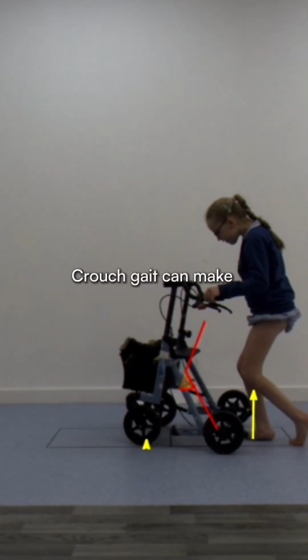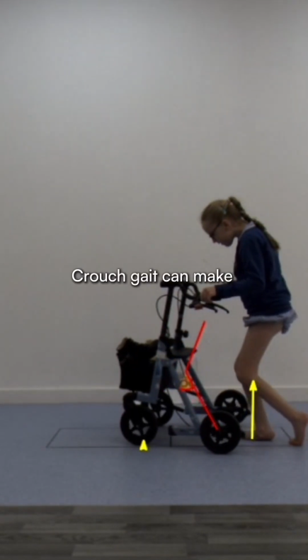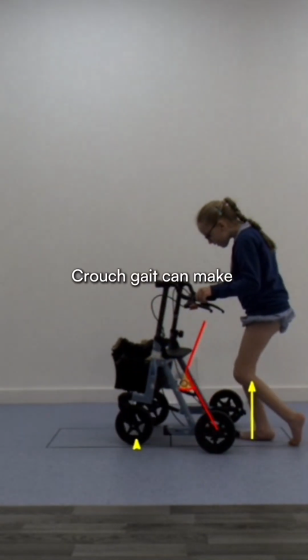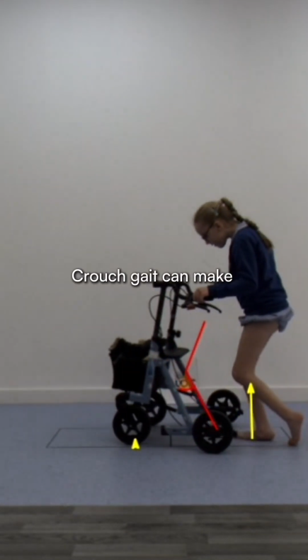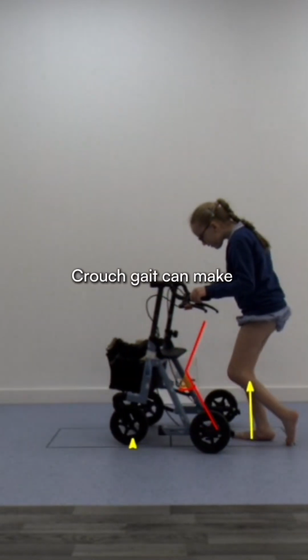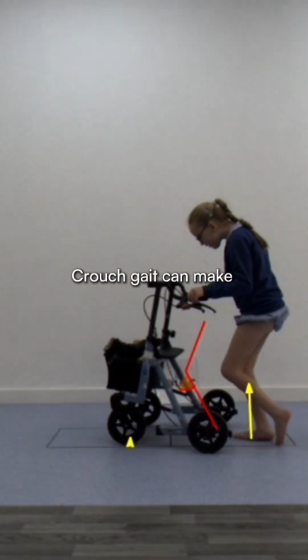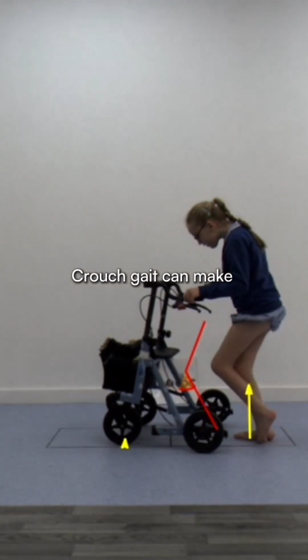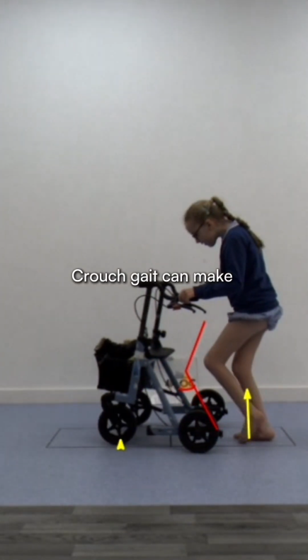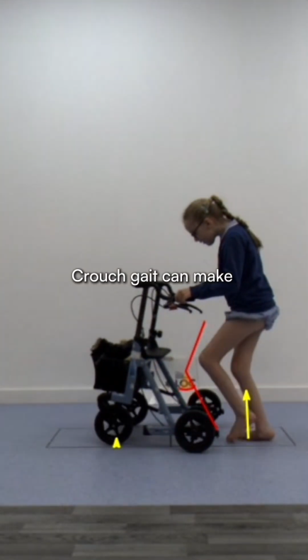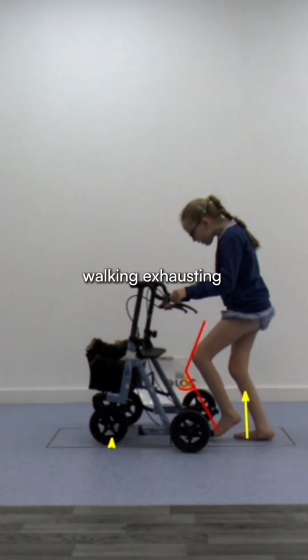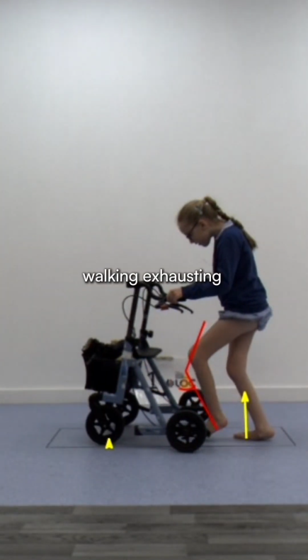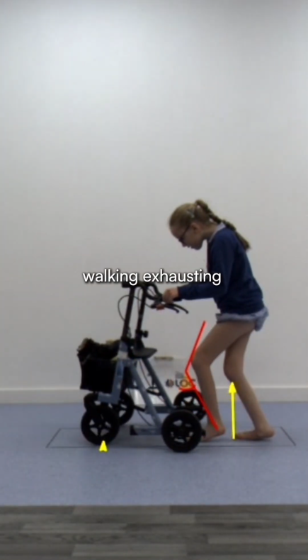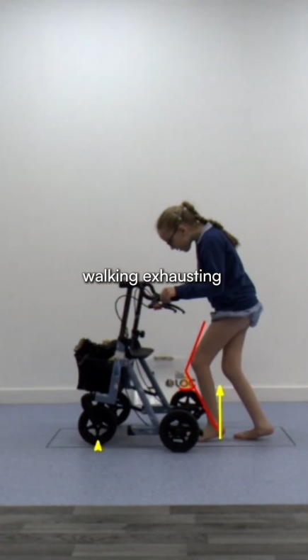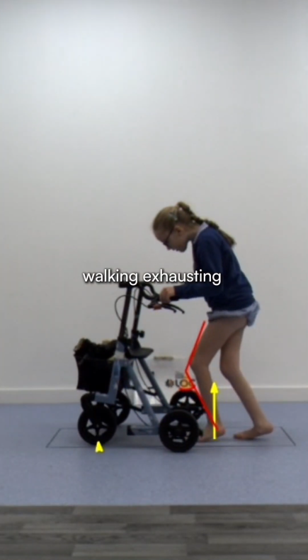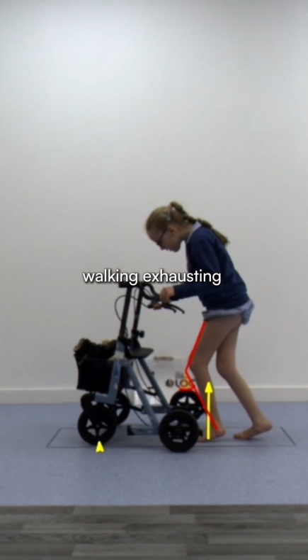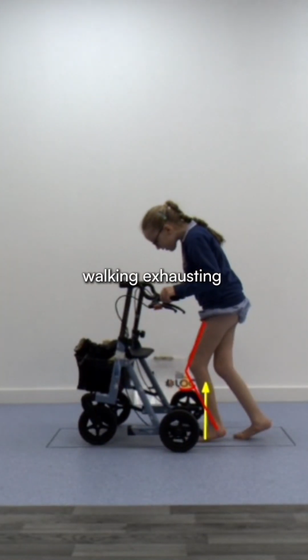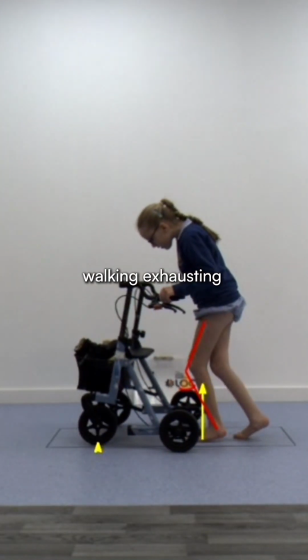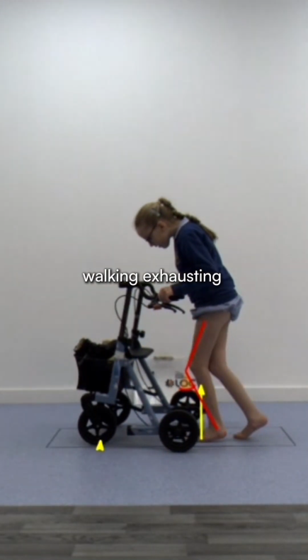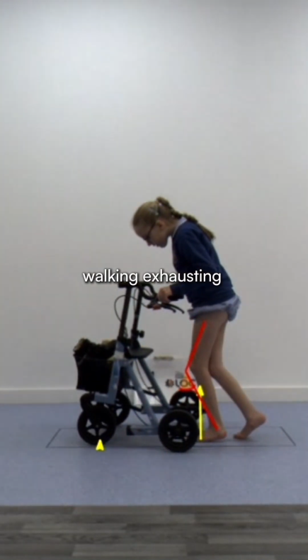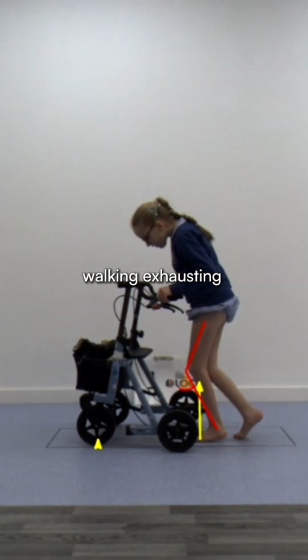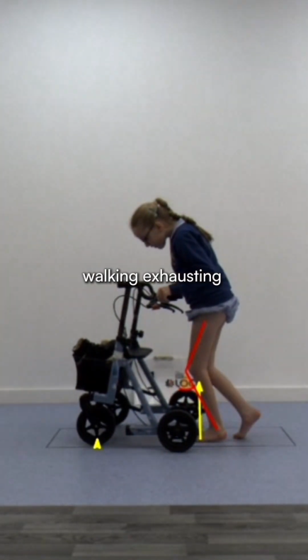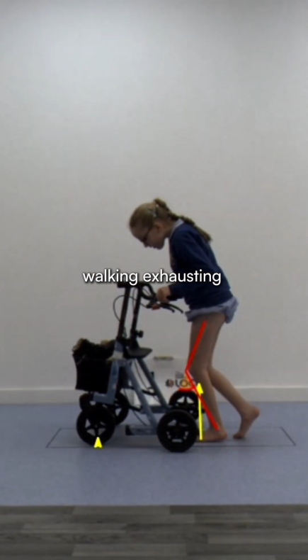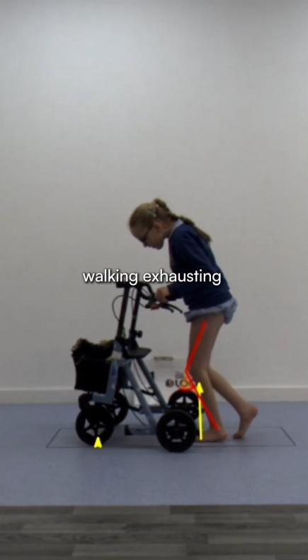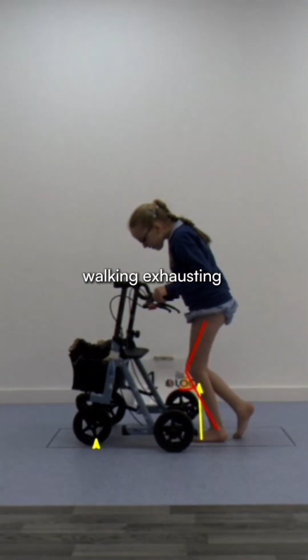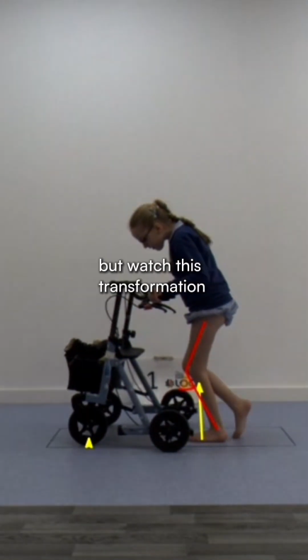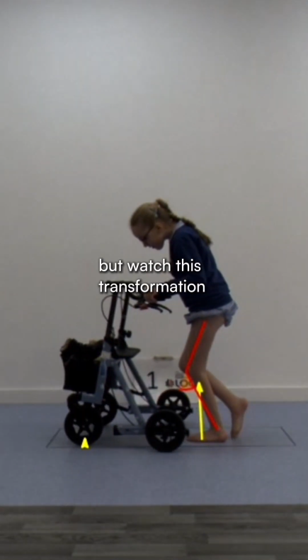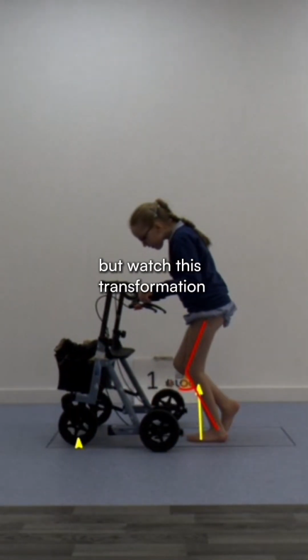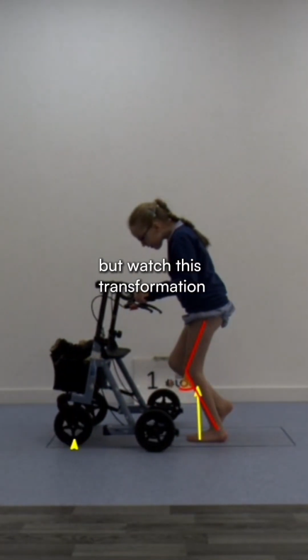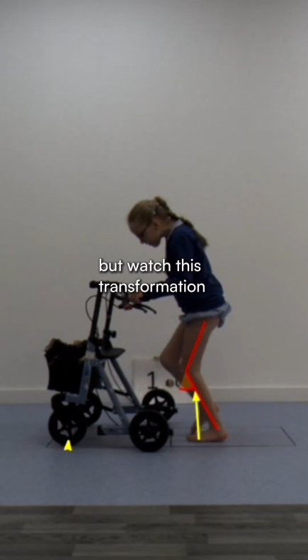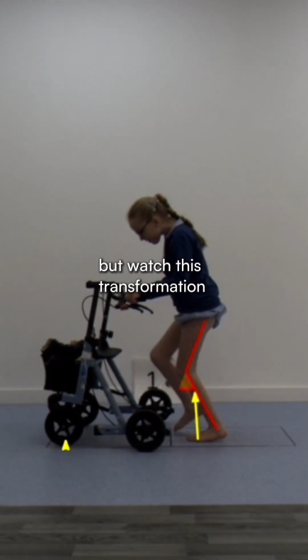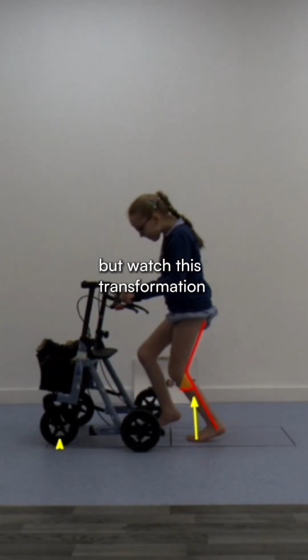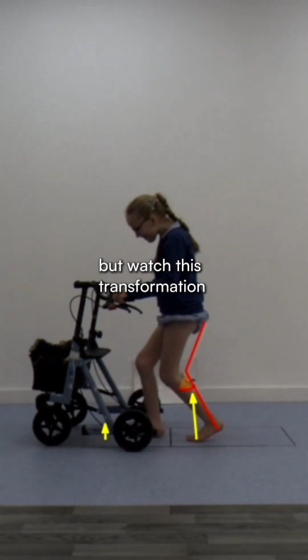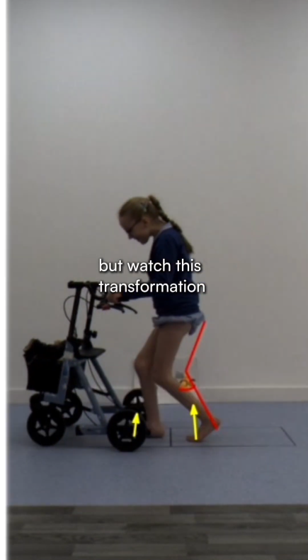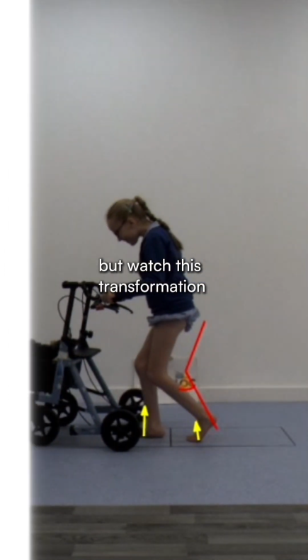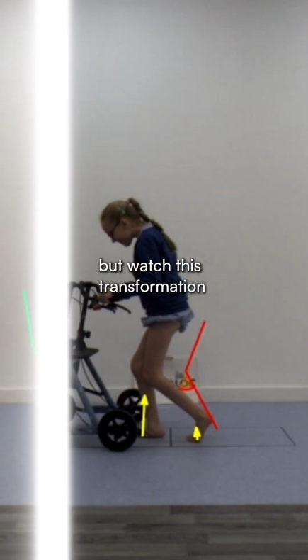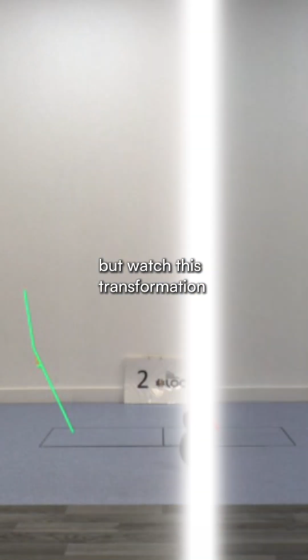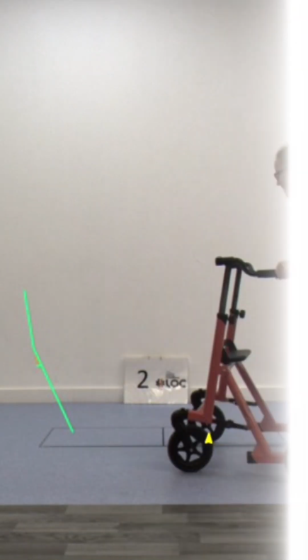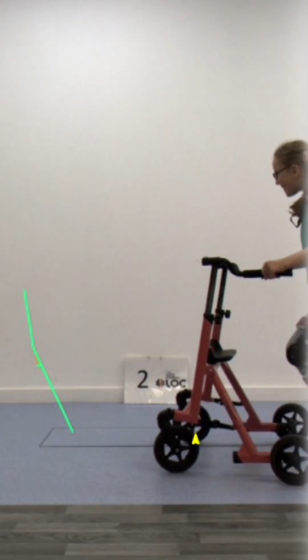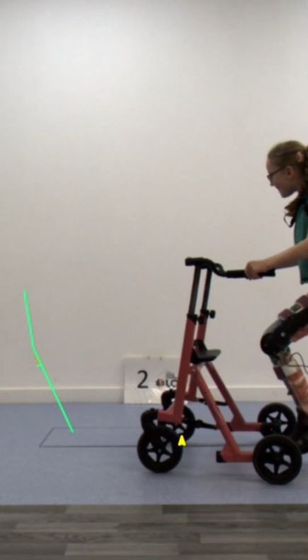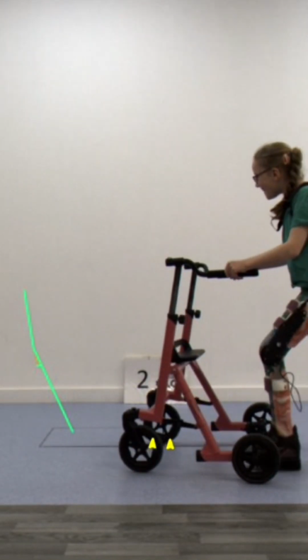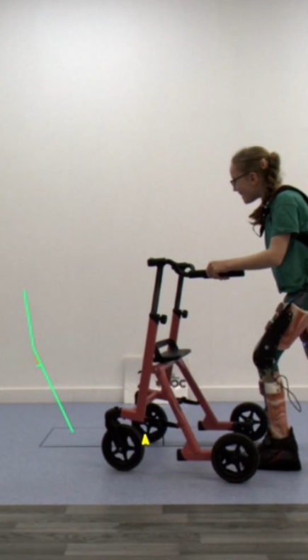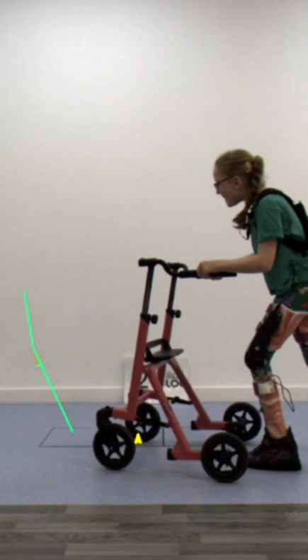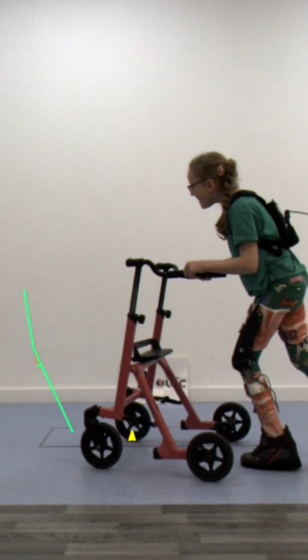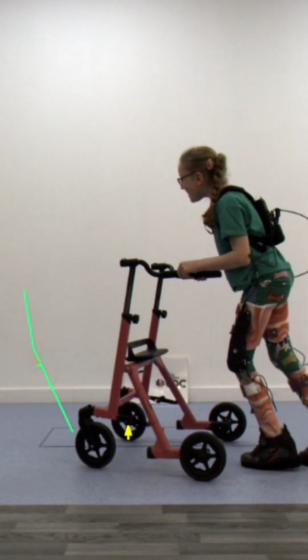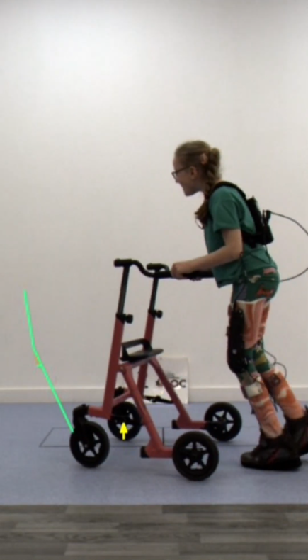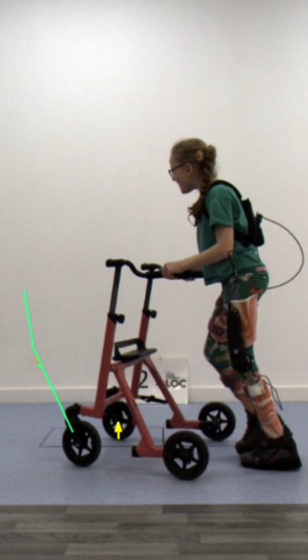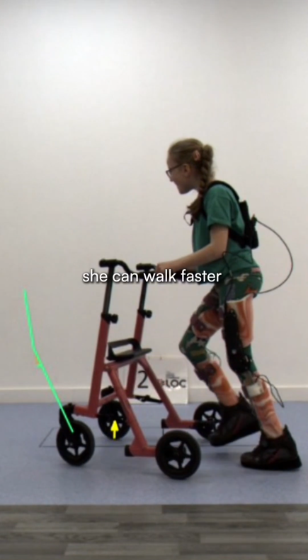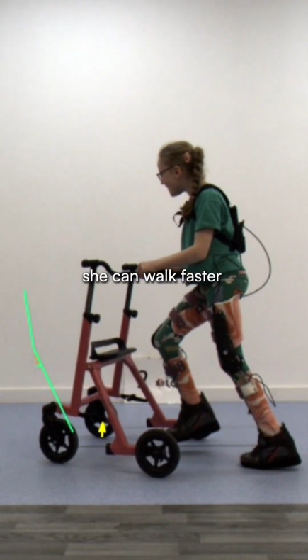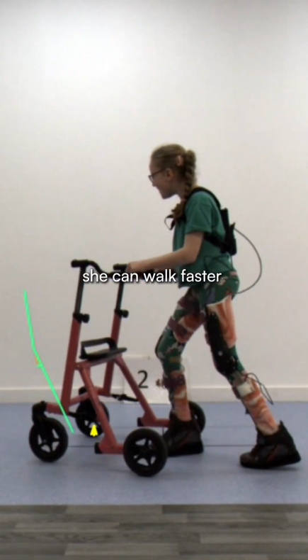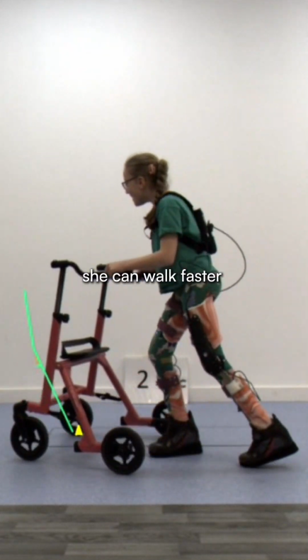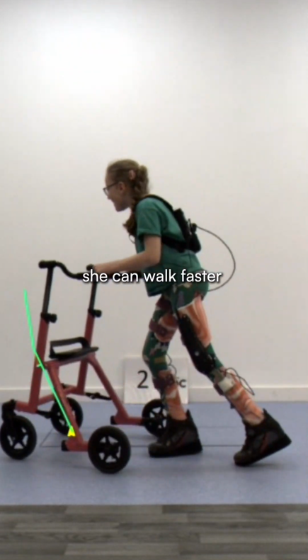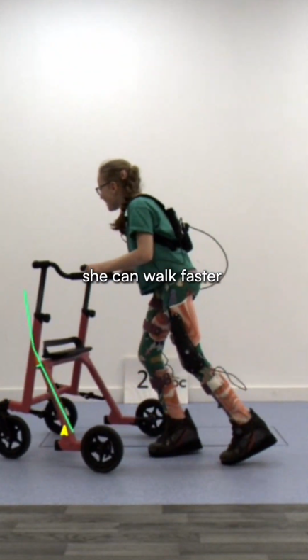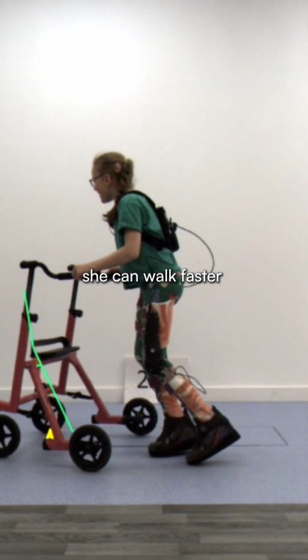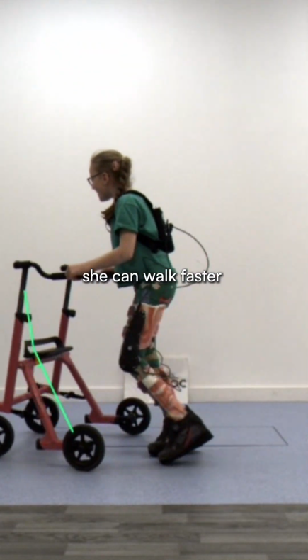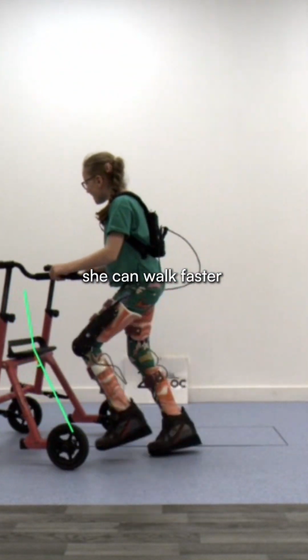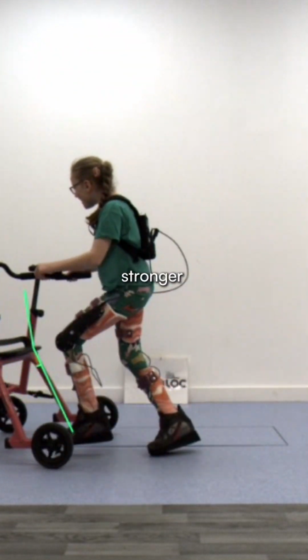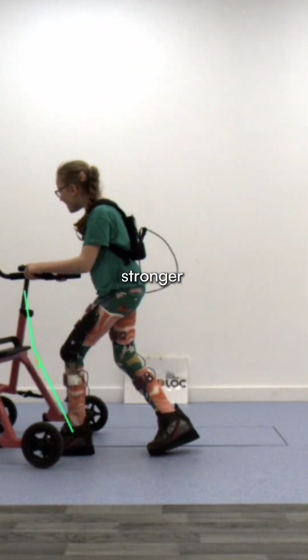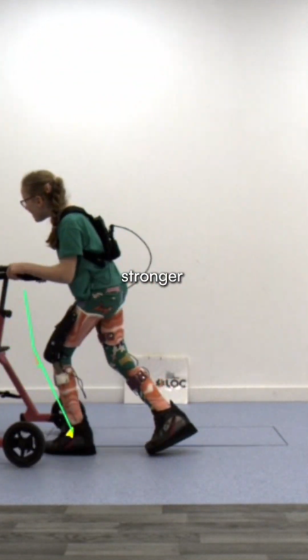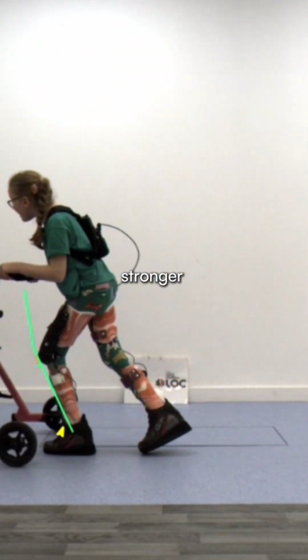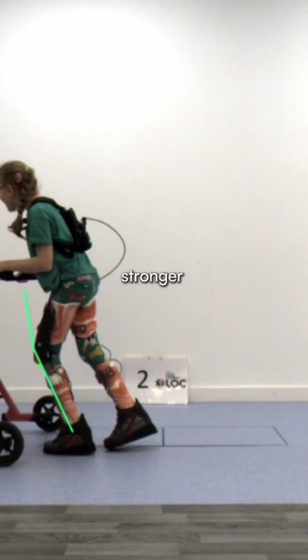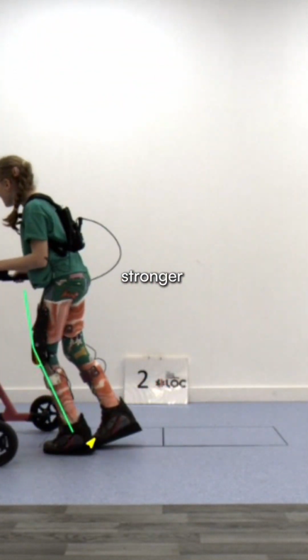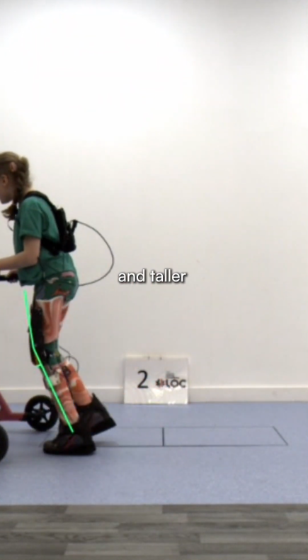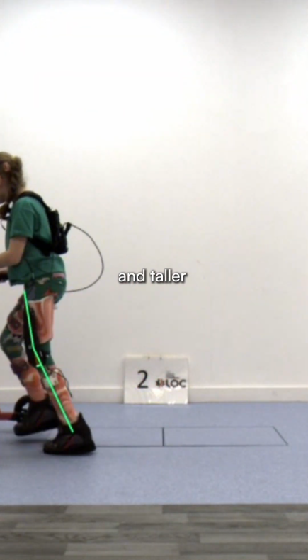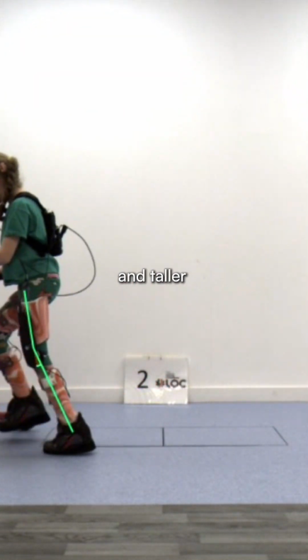Crouch gait can make walking exhausting, but watch this transformation. She can walk faster, stronger and taller.